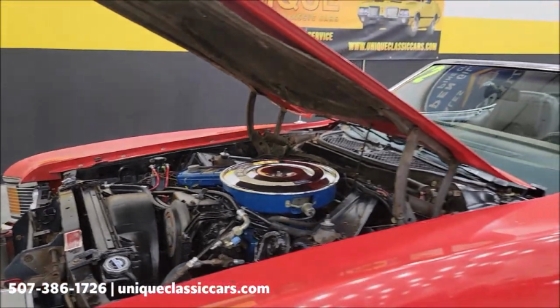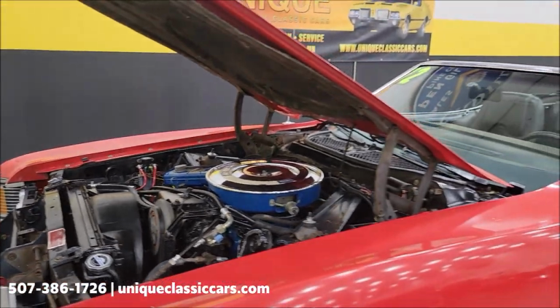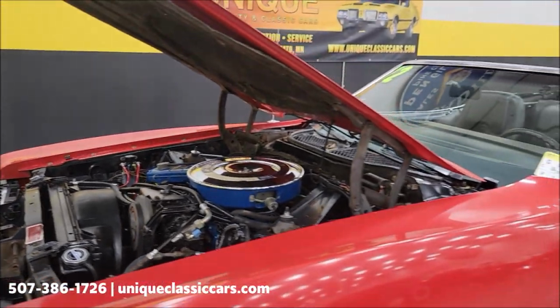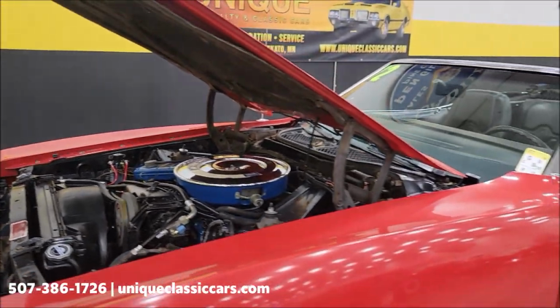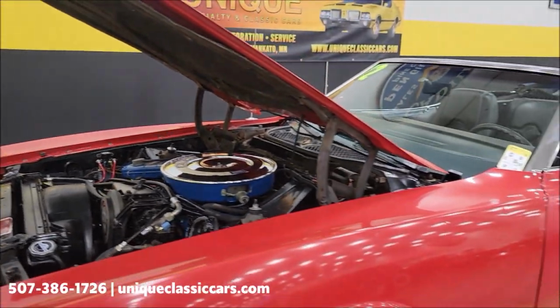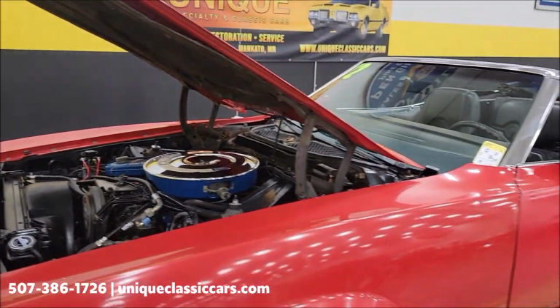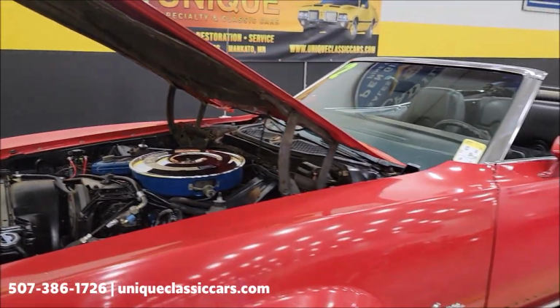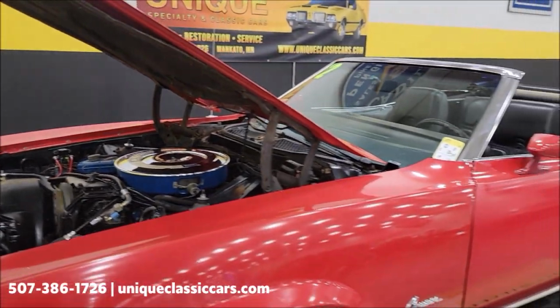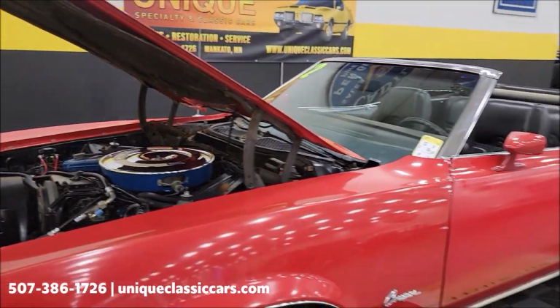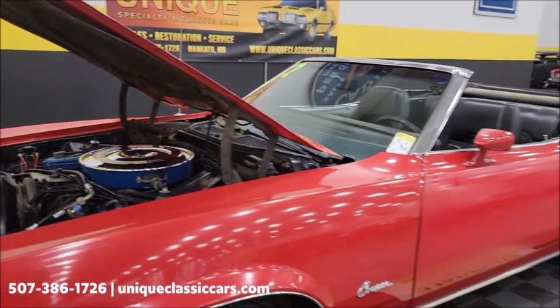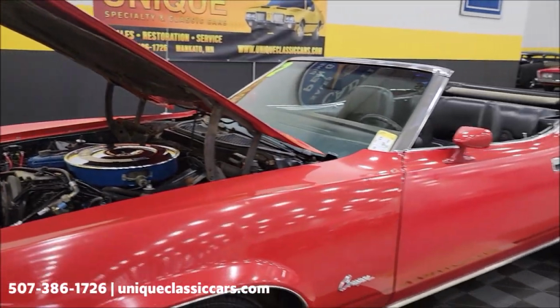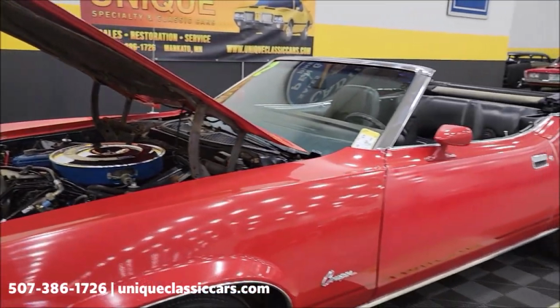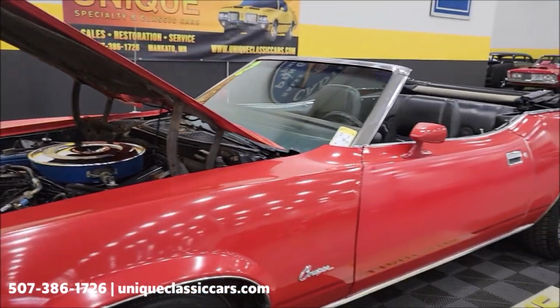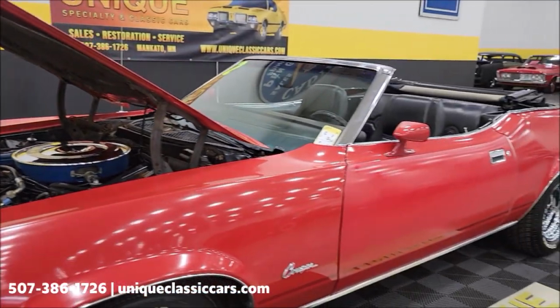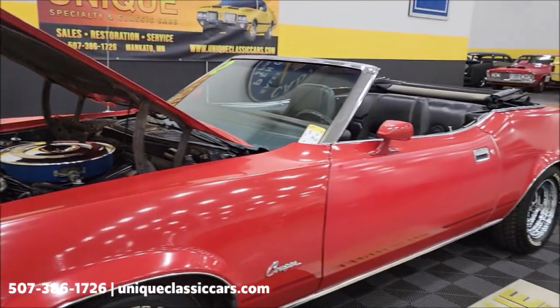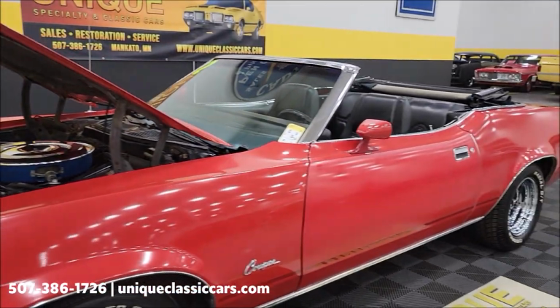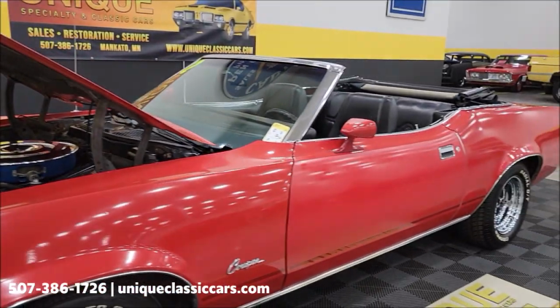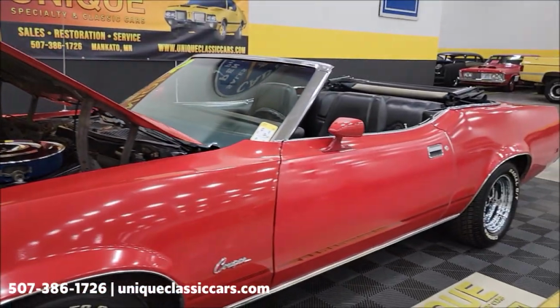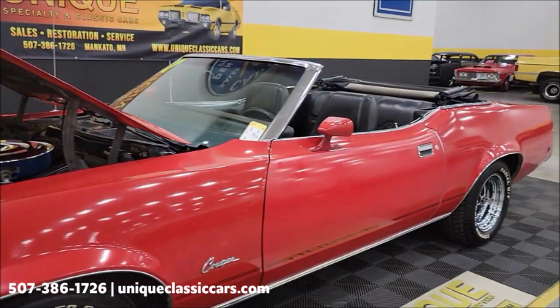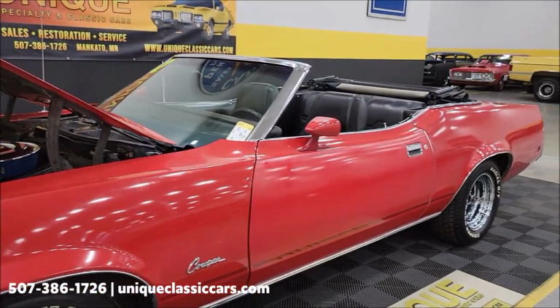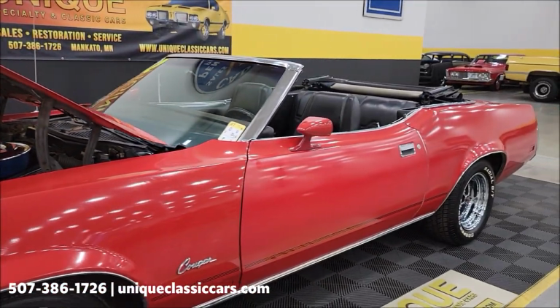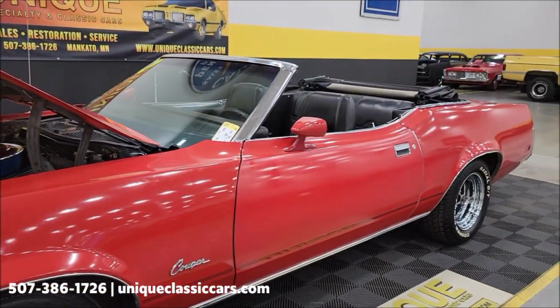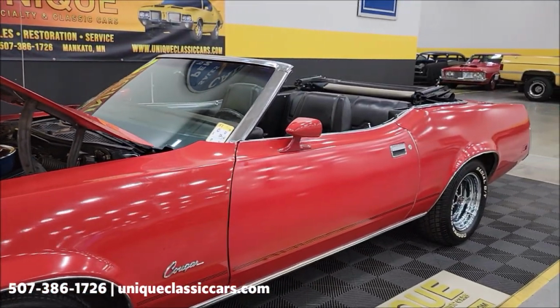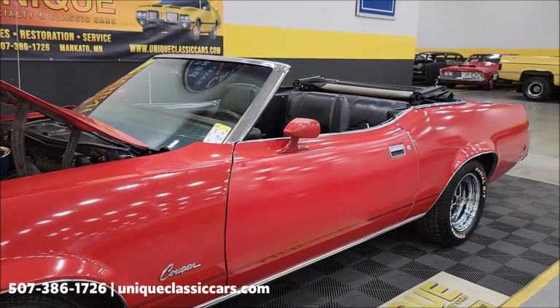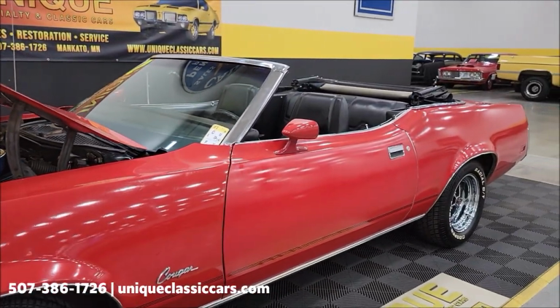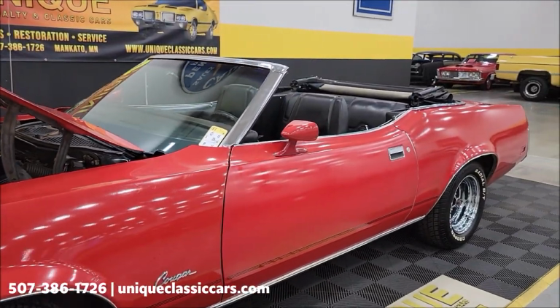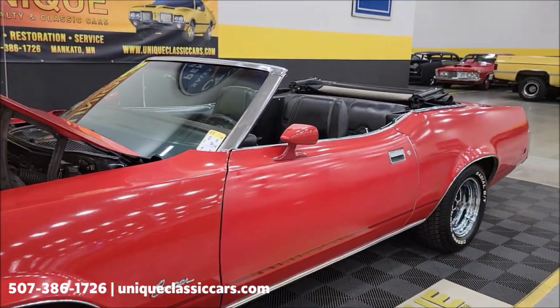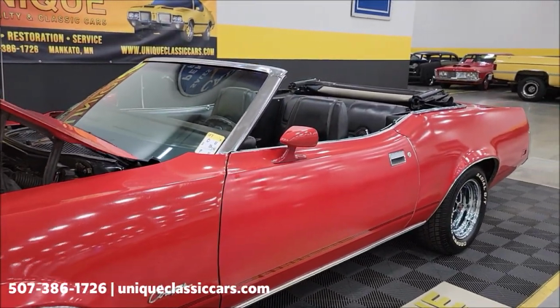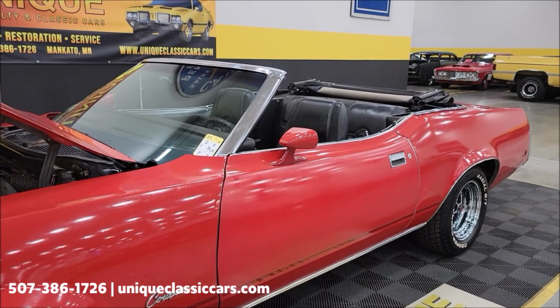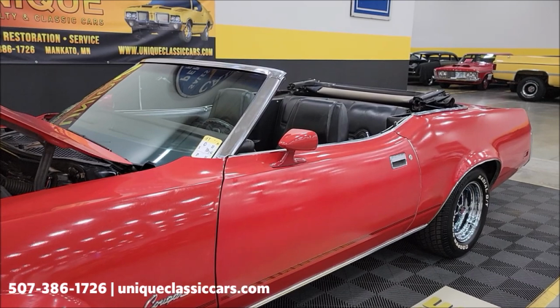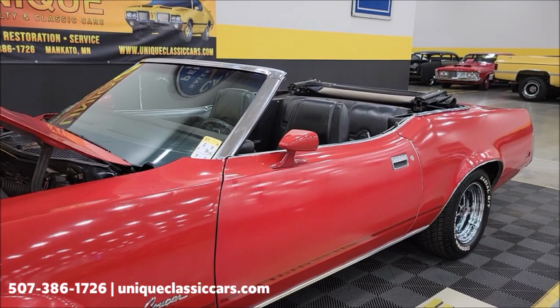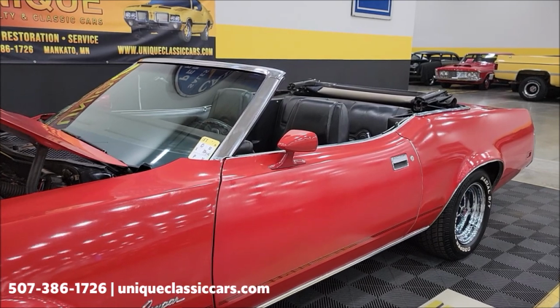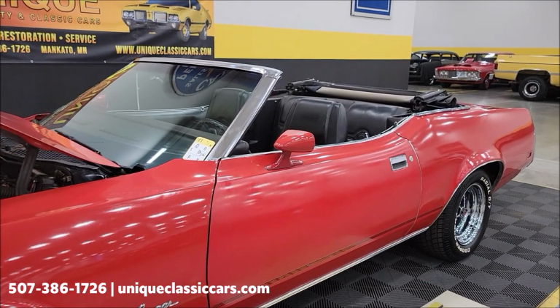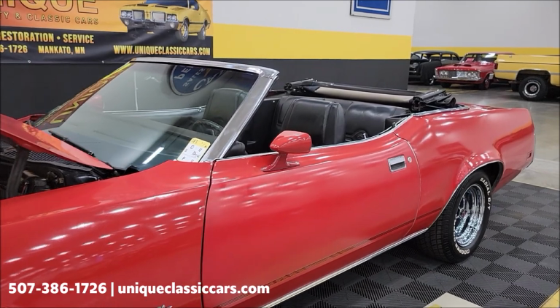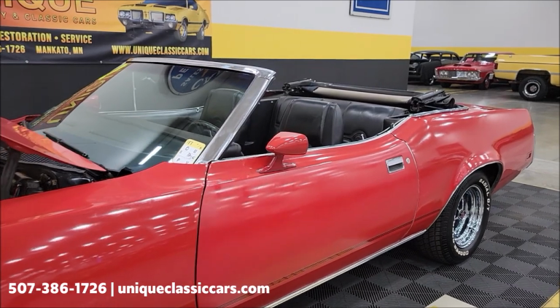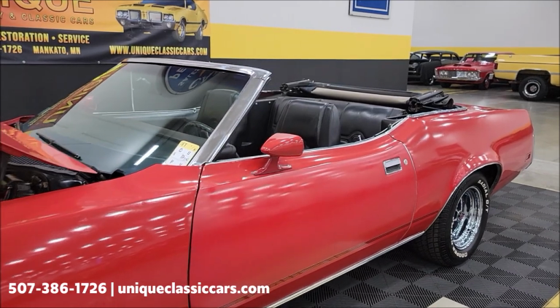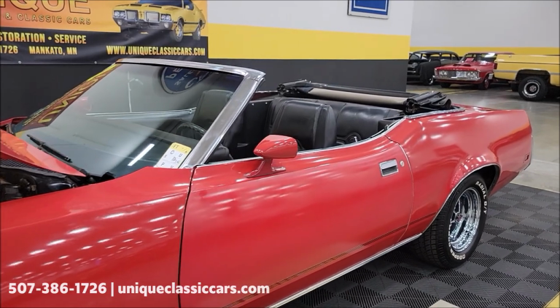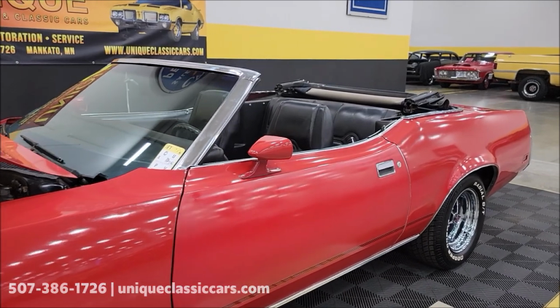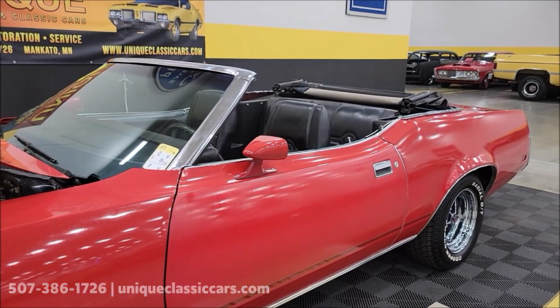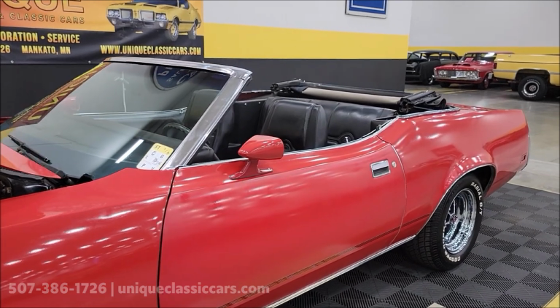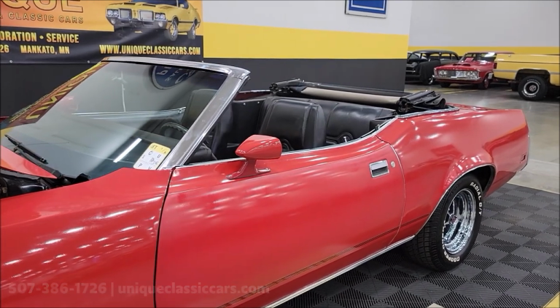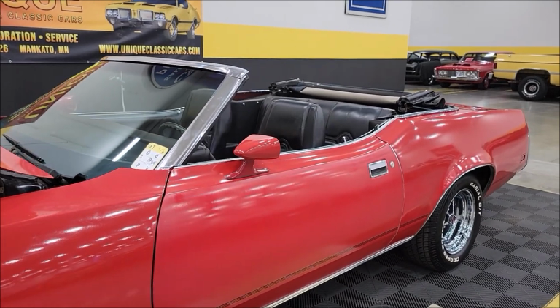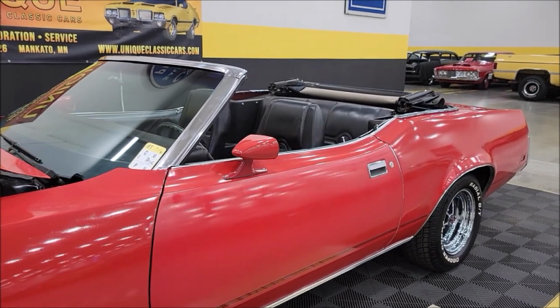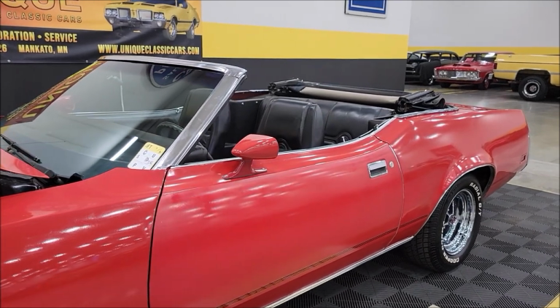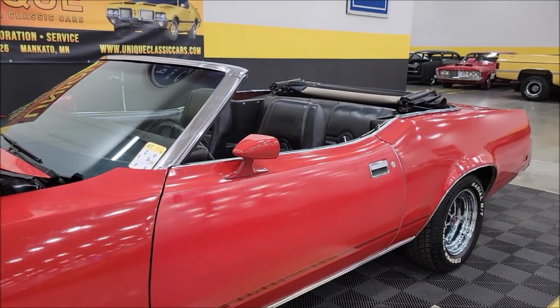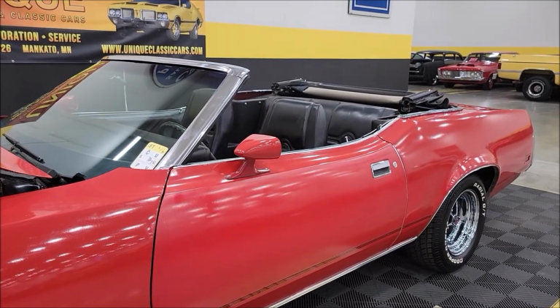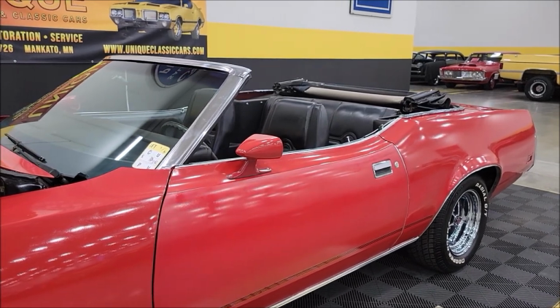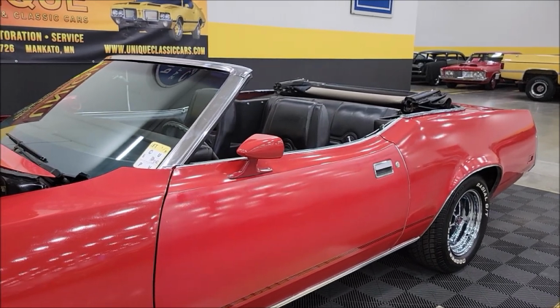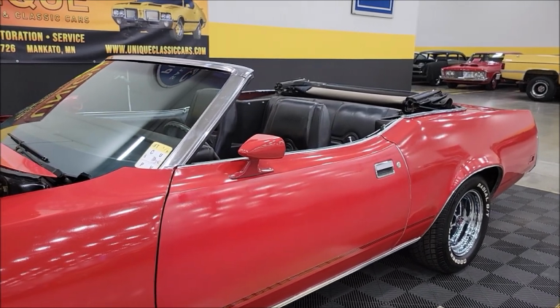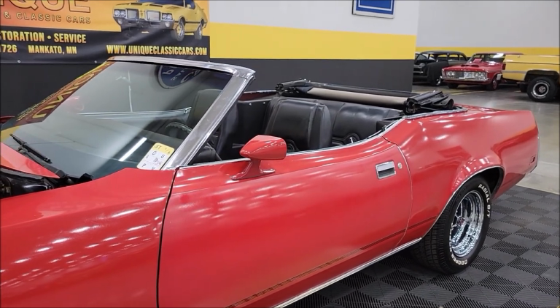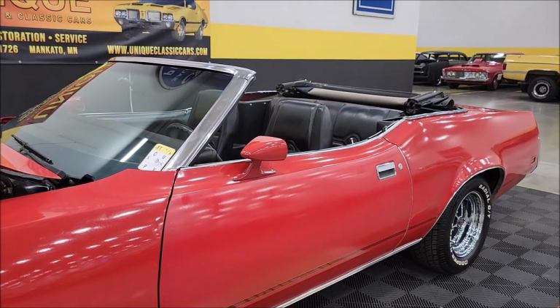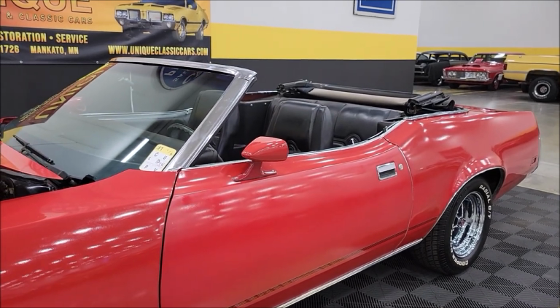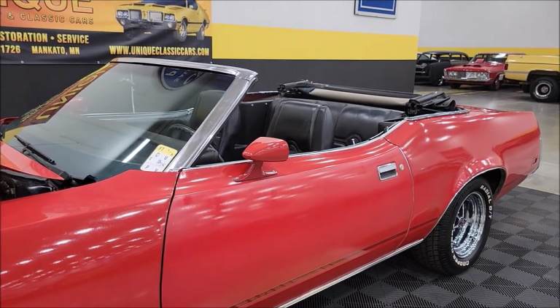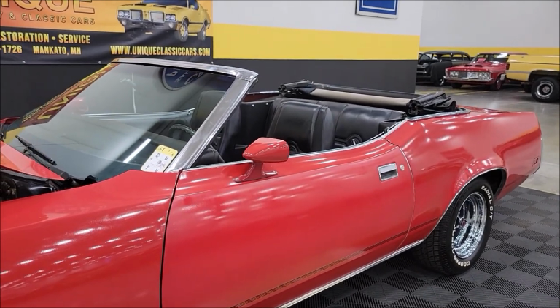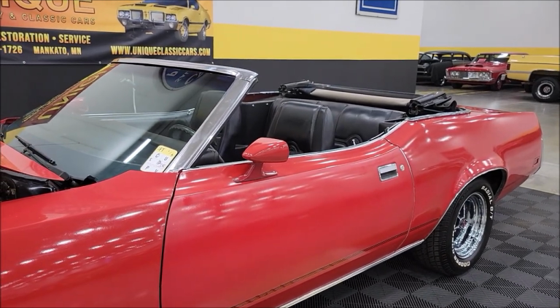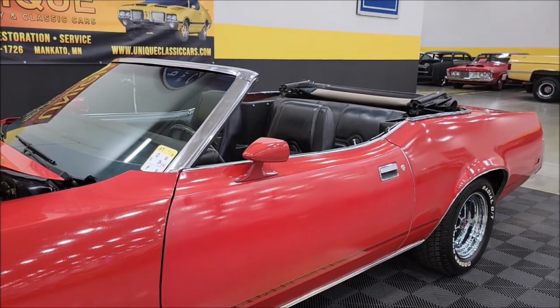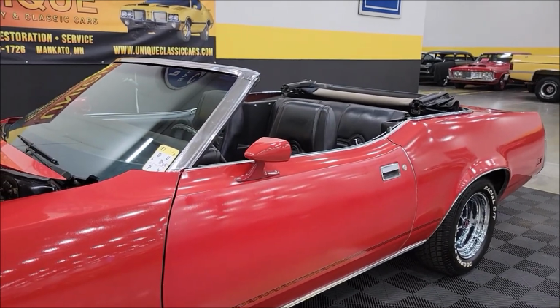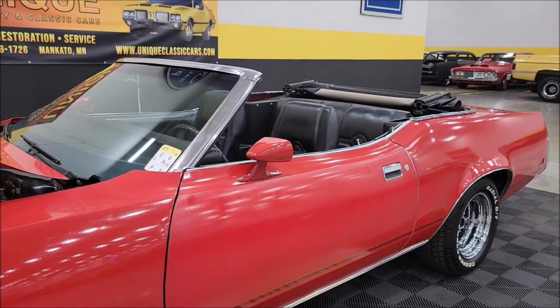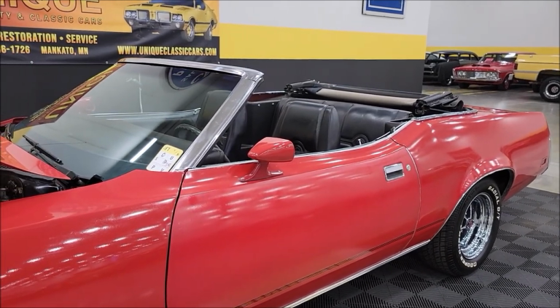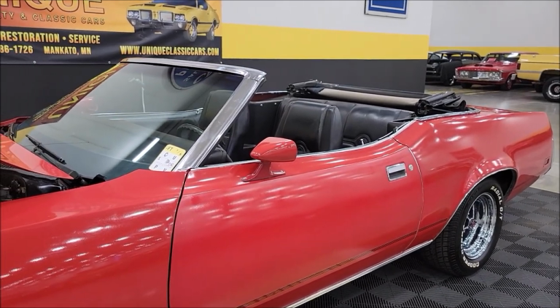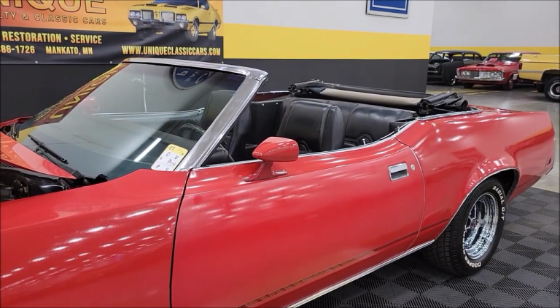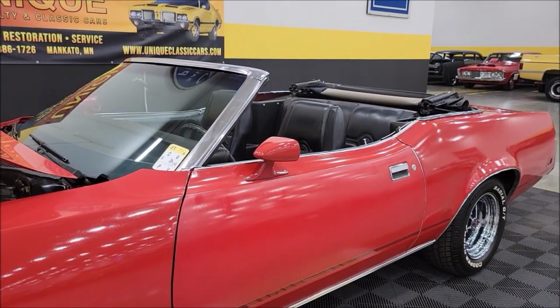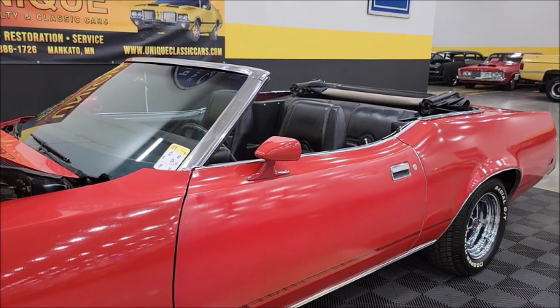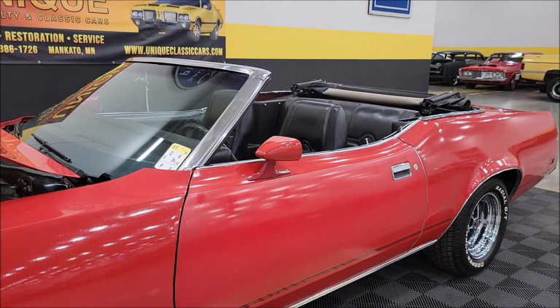One last thing — this automatic power top. We're going to put that up, which does function just fine. Check out this black vinyl top.